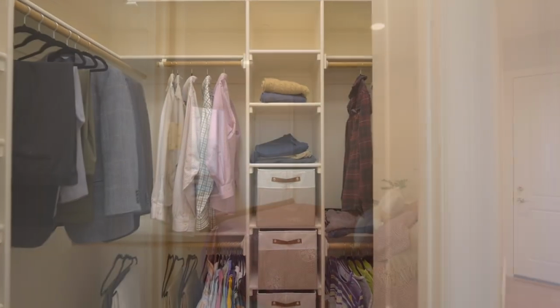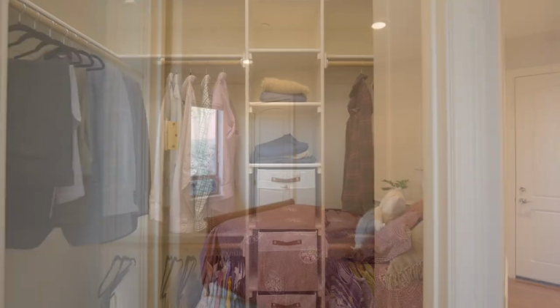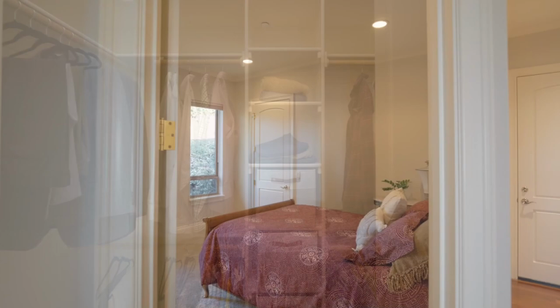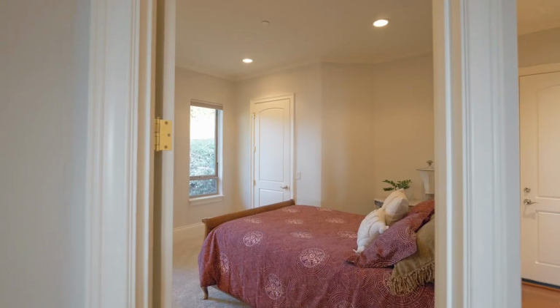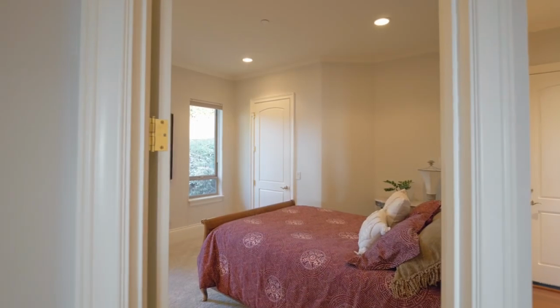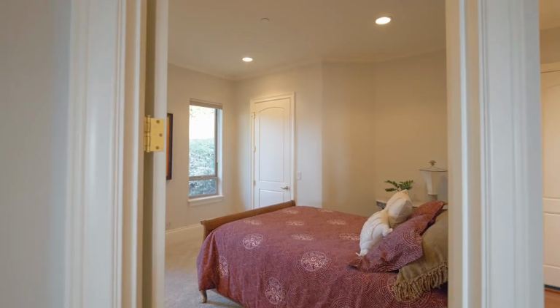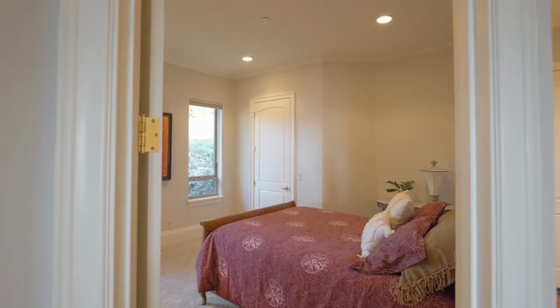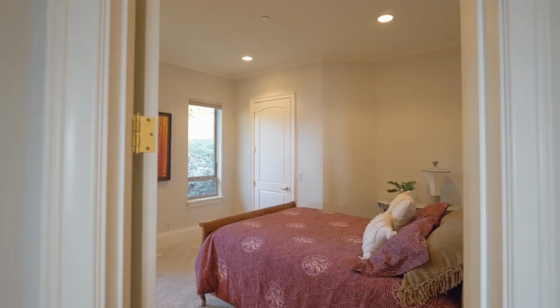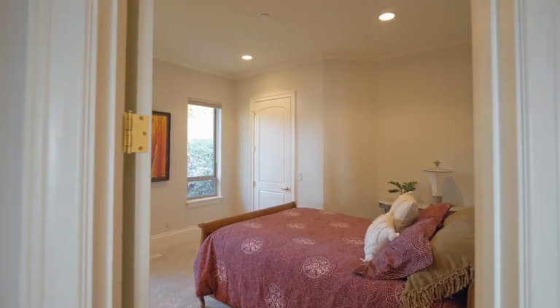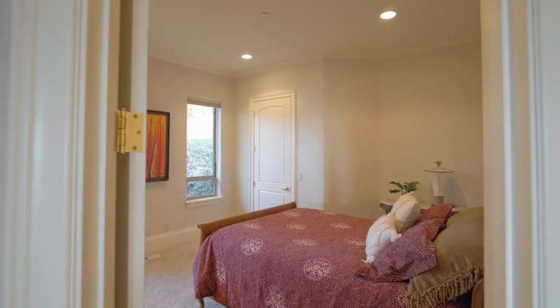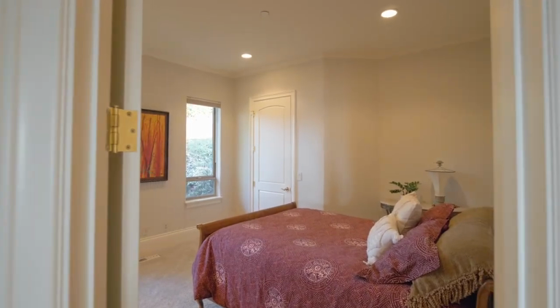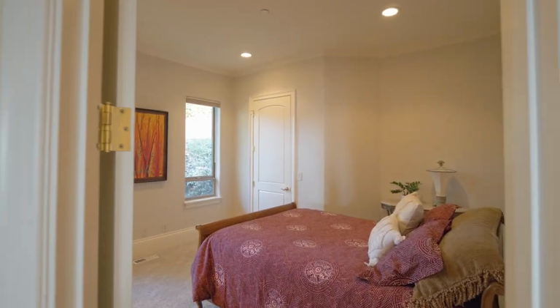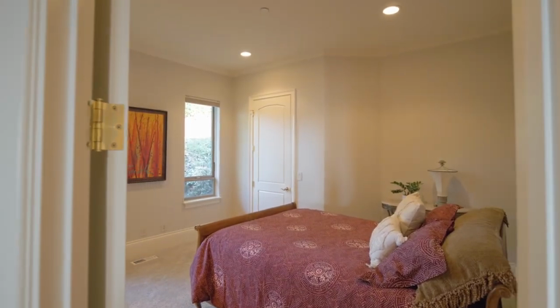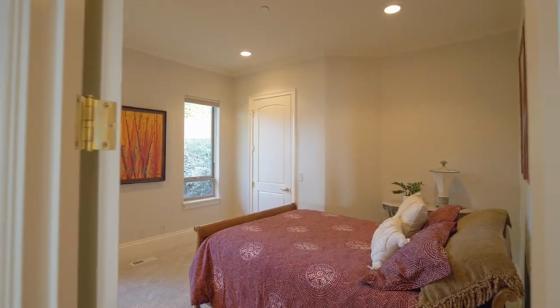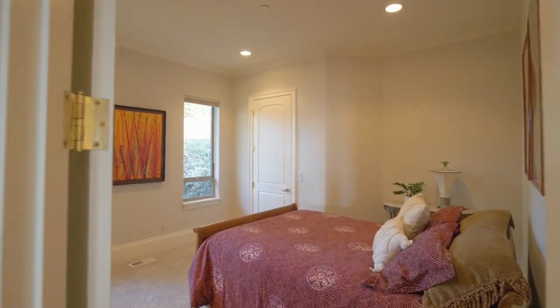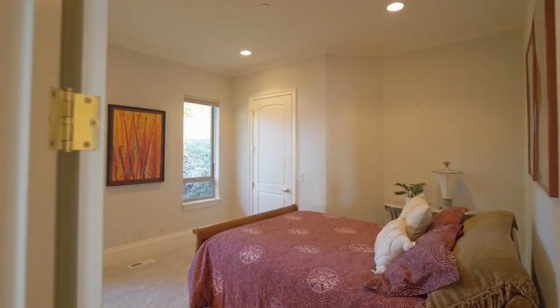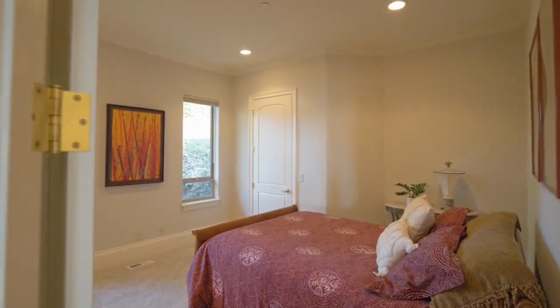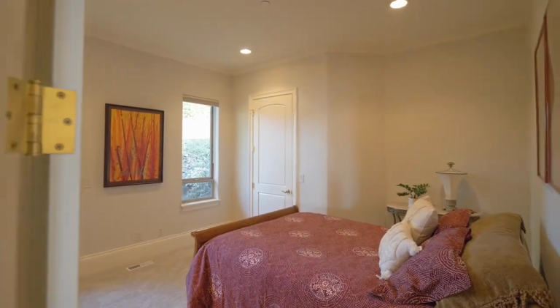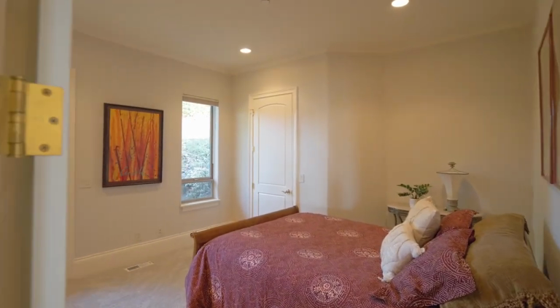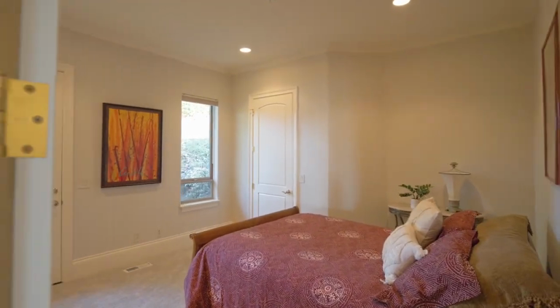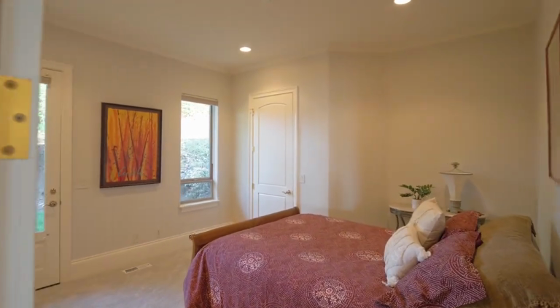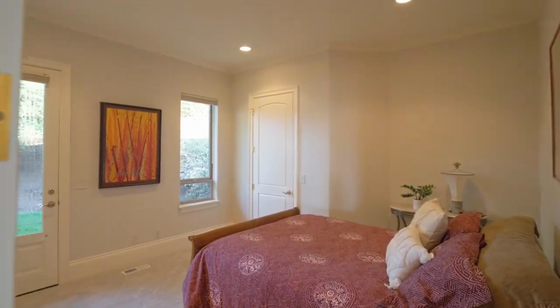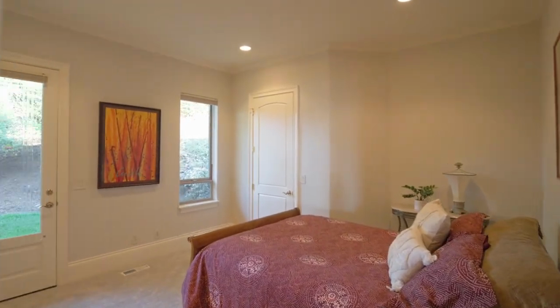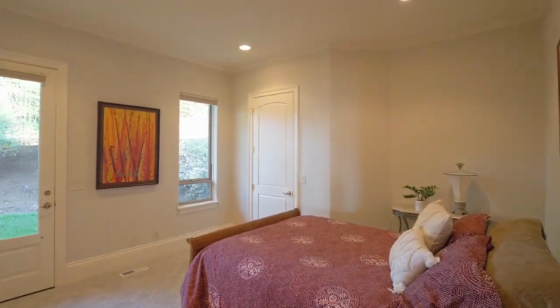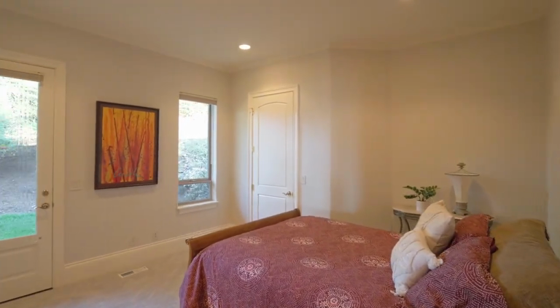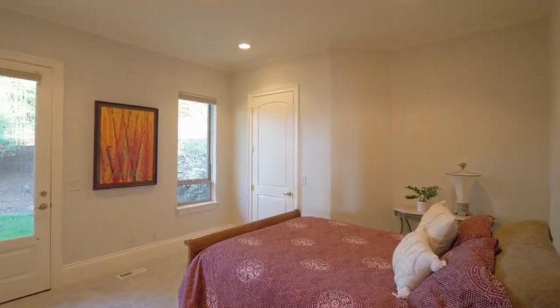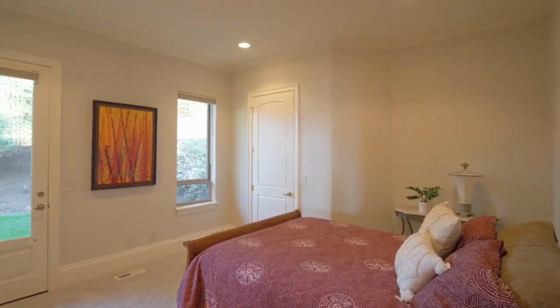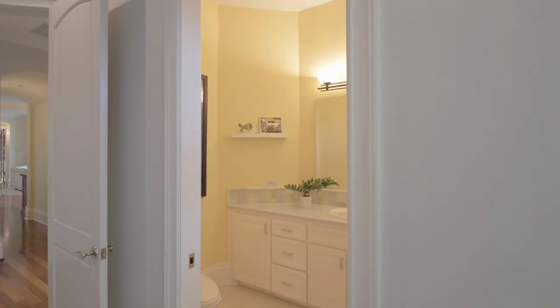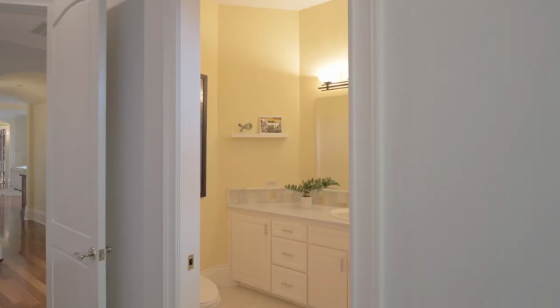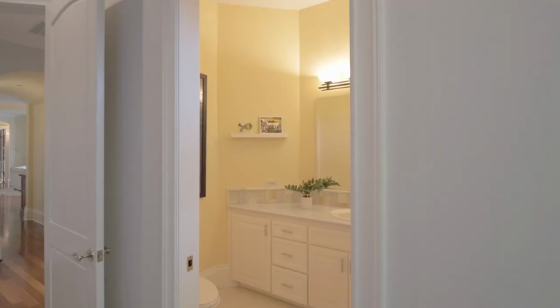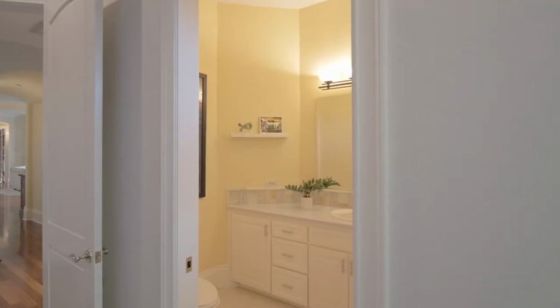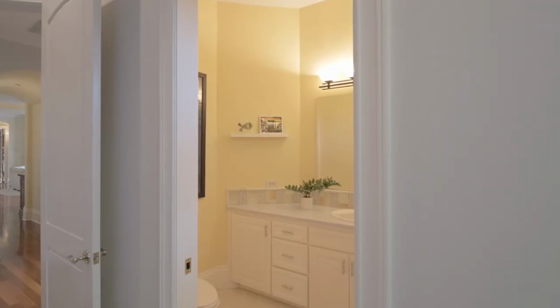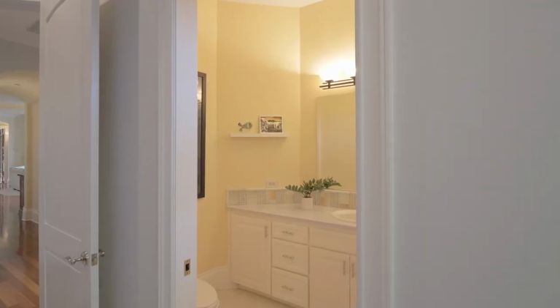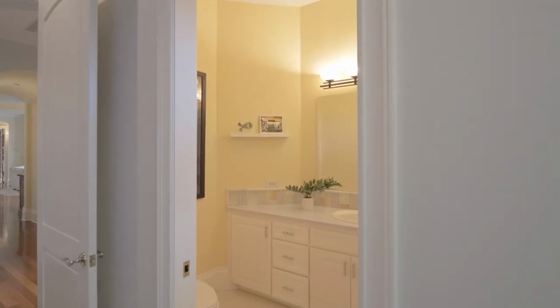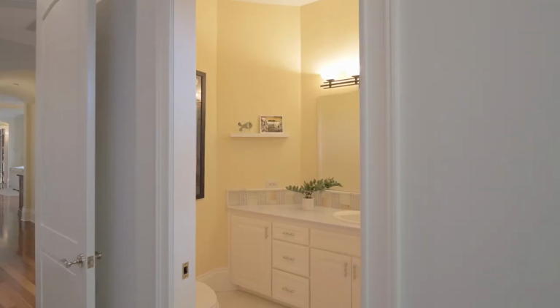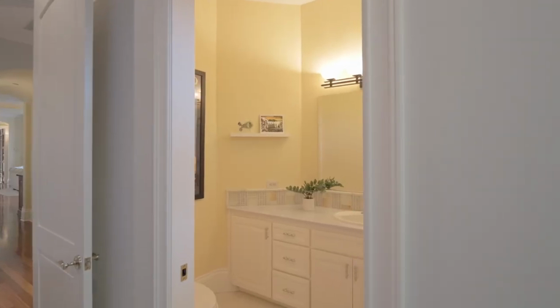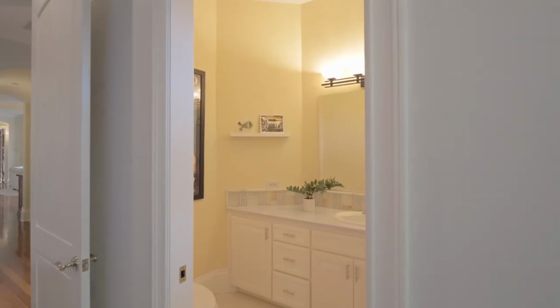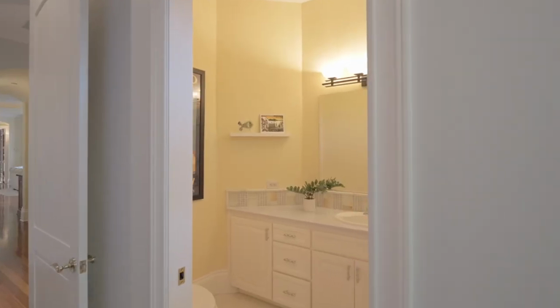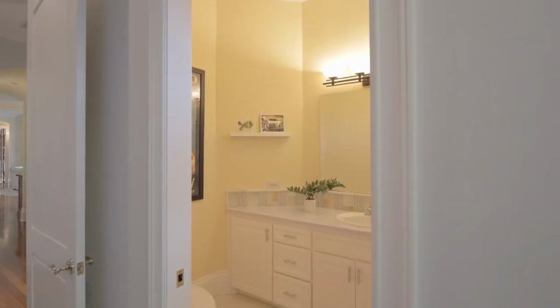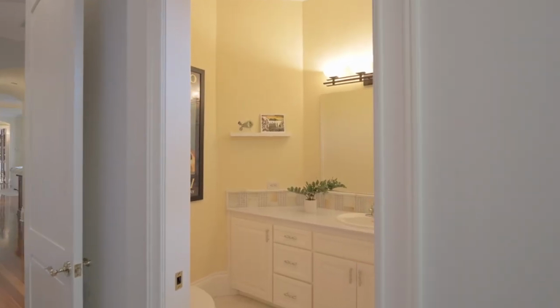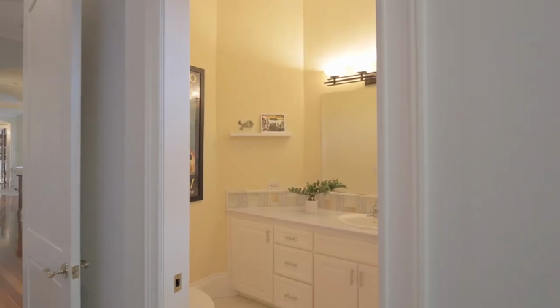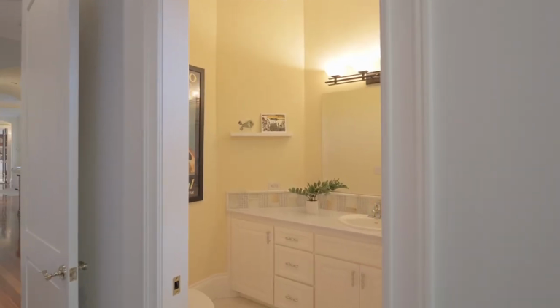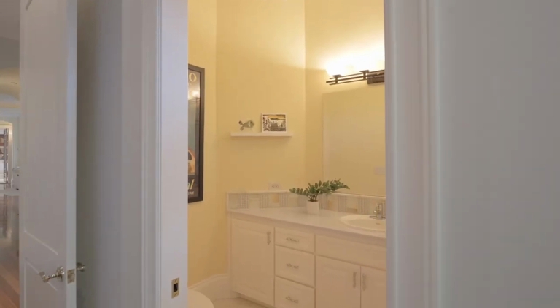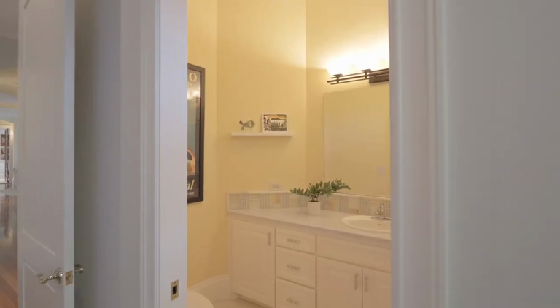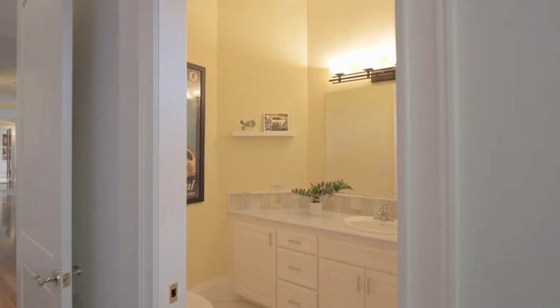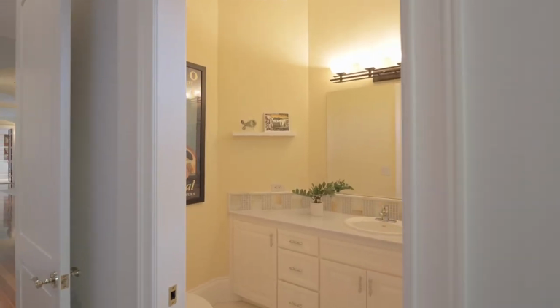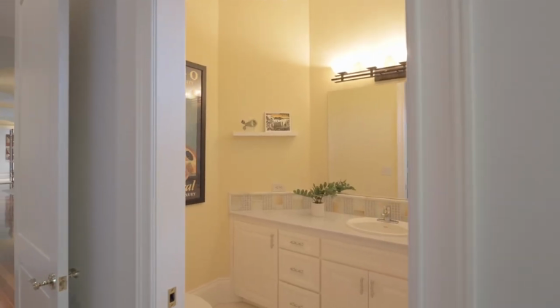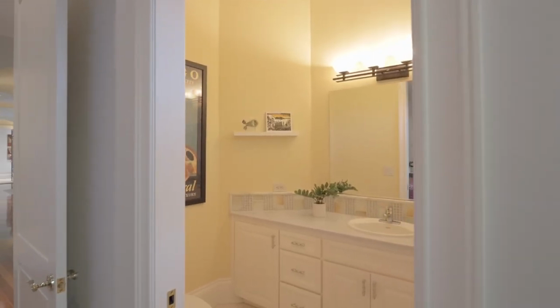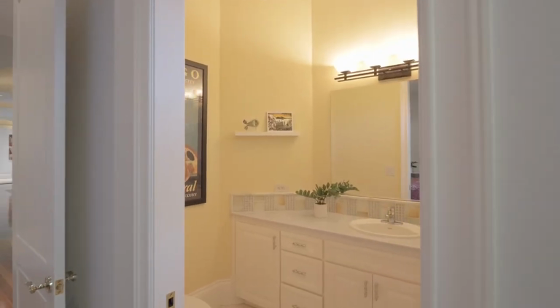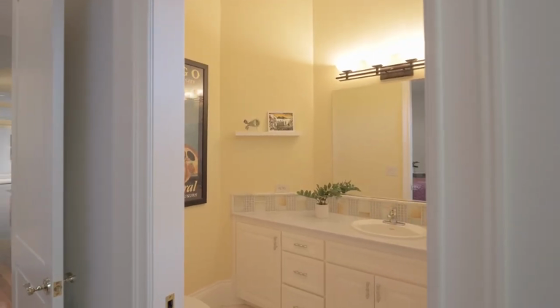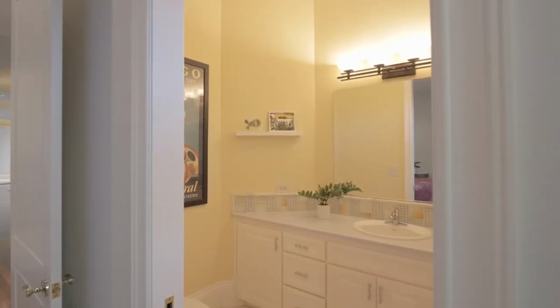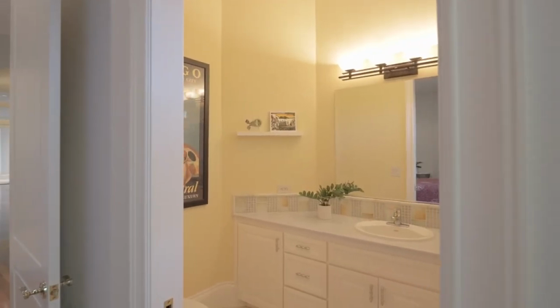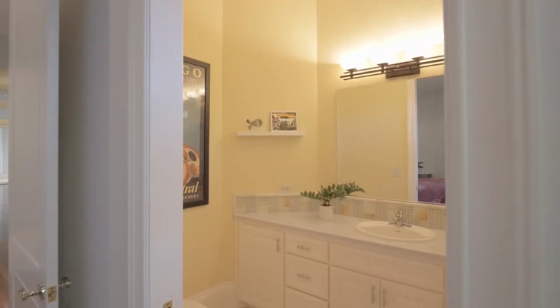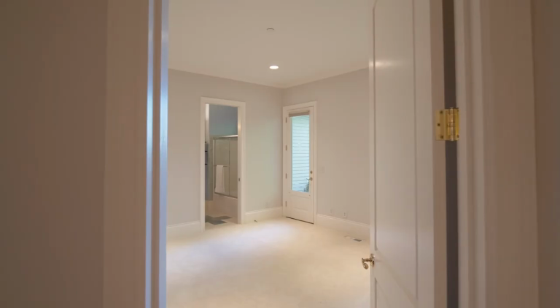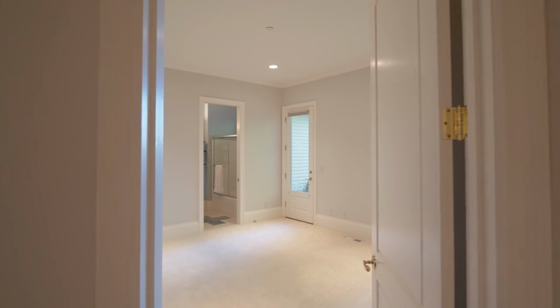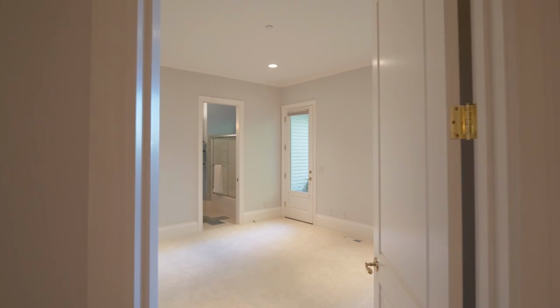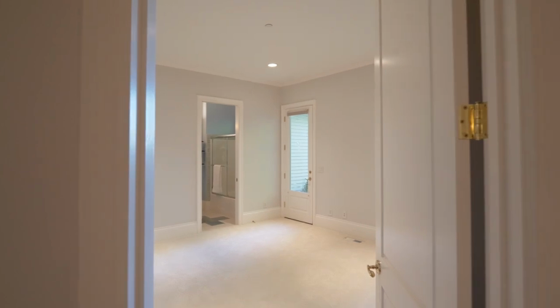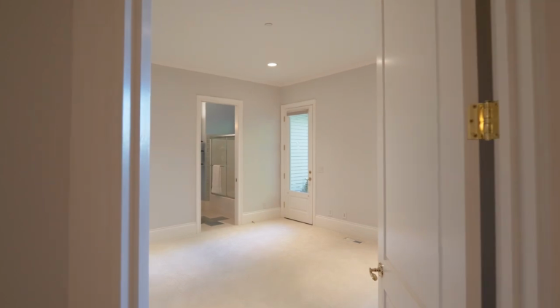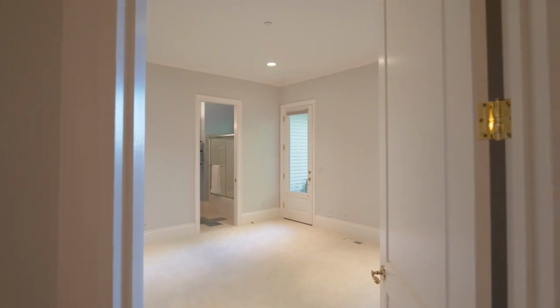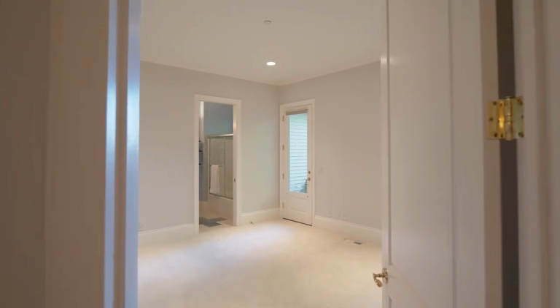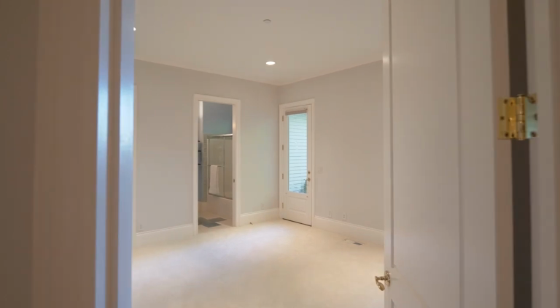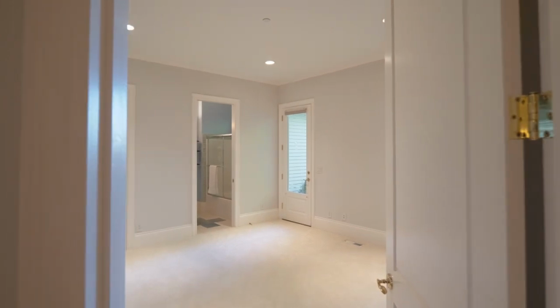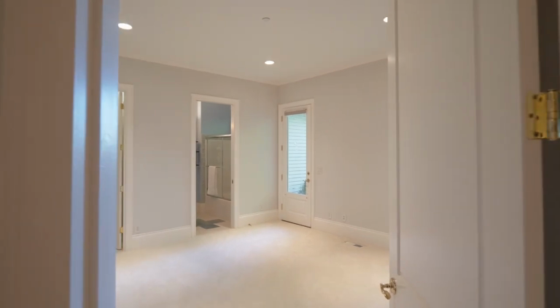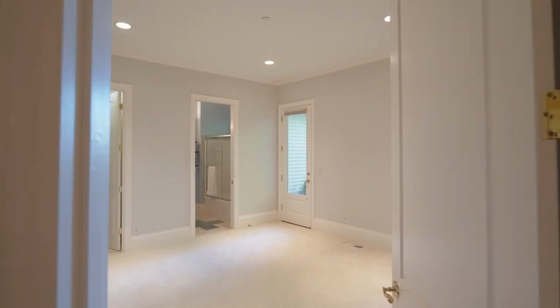On the other side of the home, you'll find two additional oversized bedrooms with en-suites and walk-in closets.